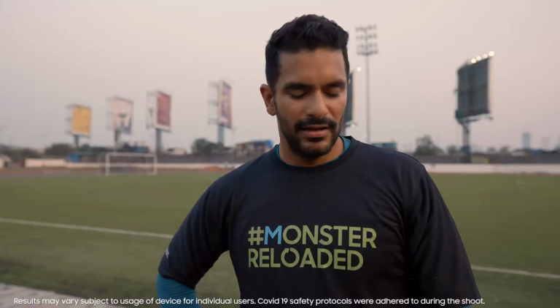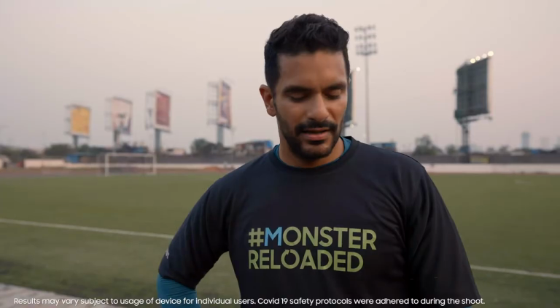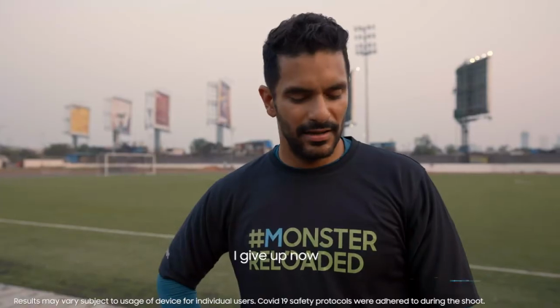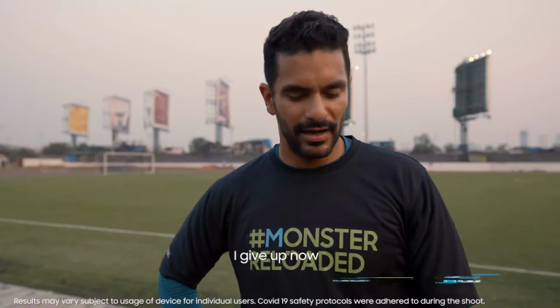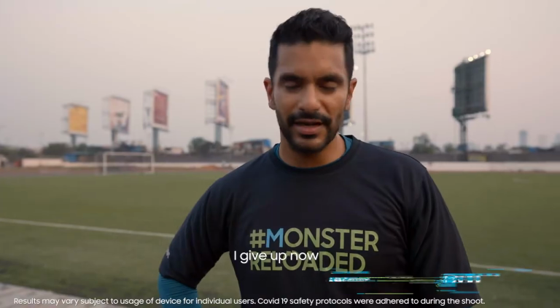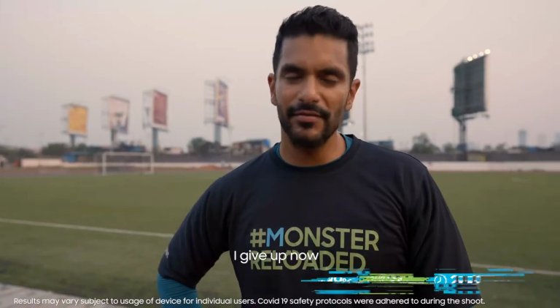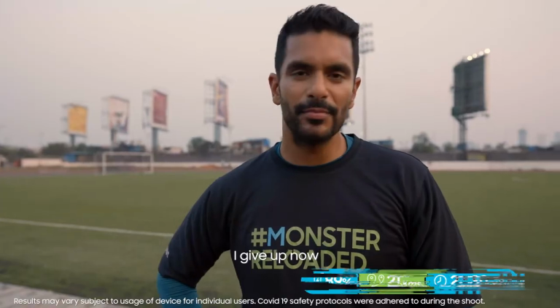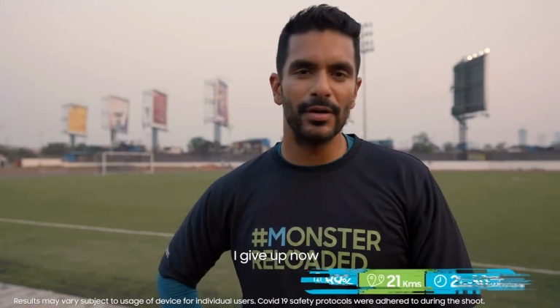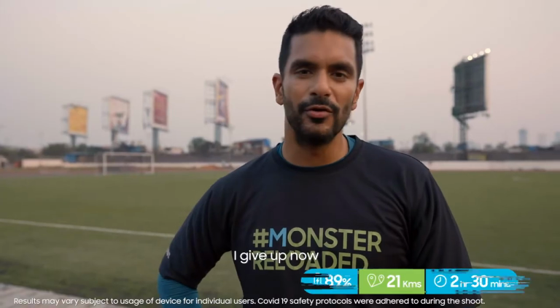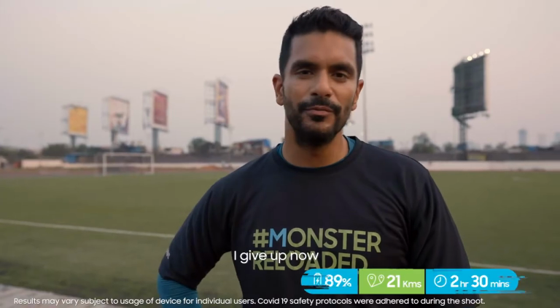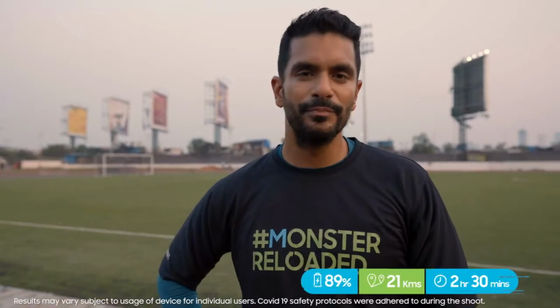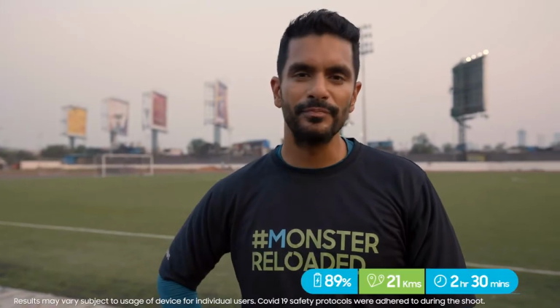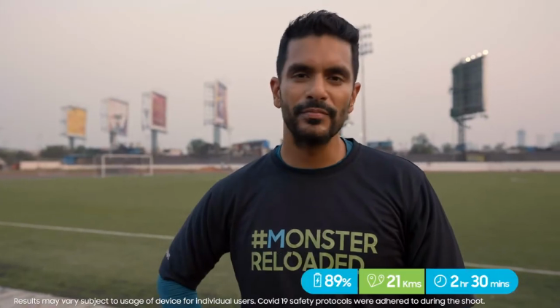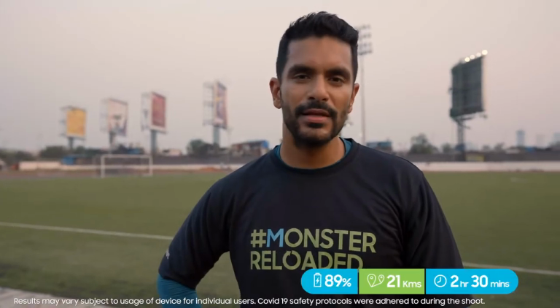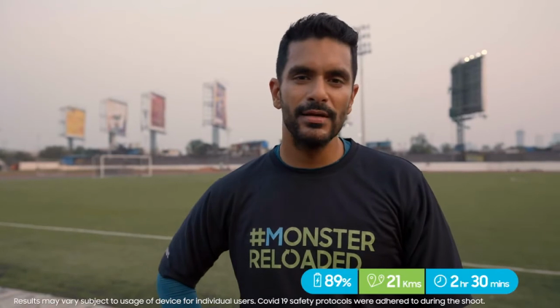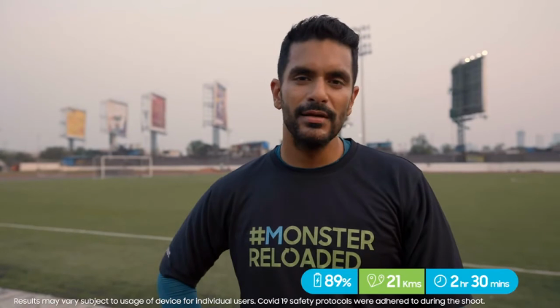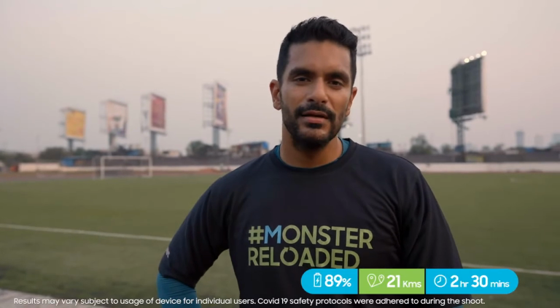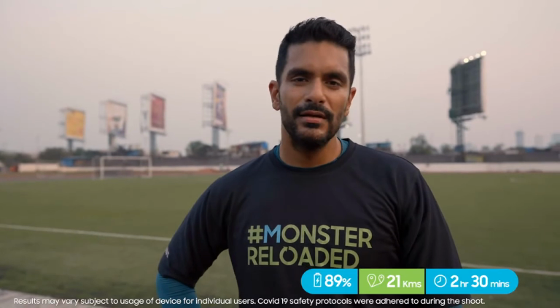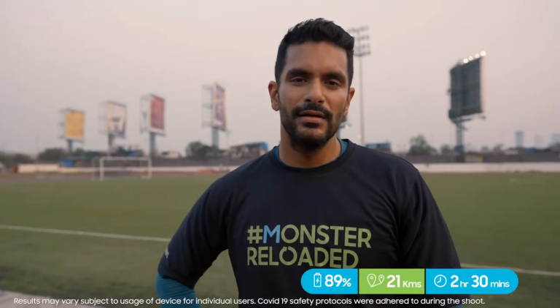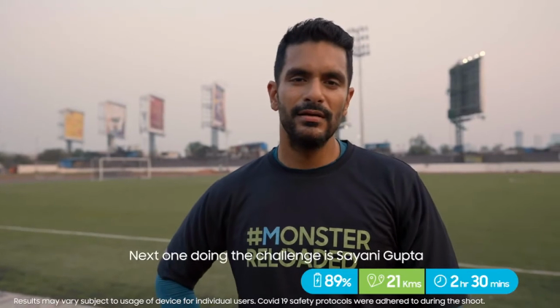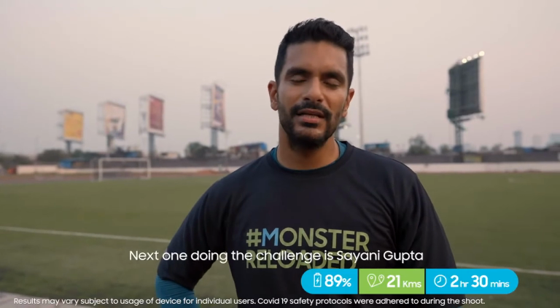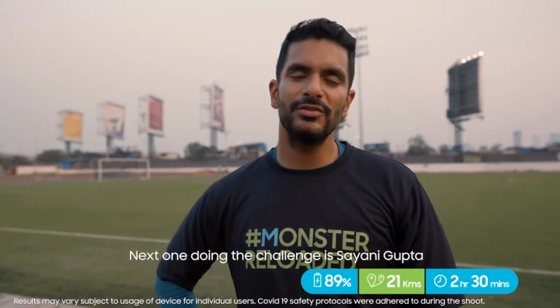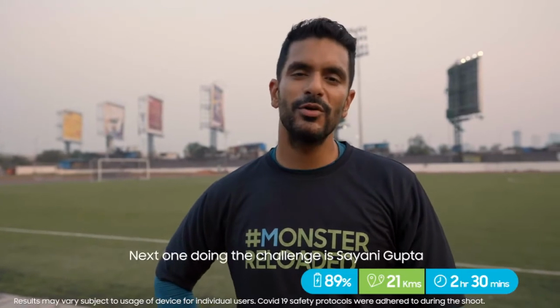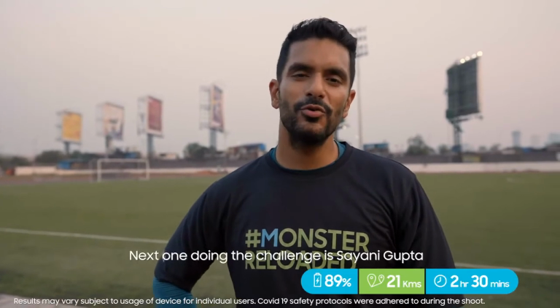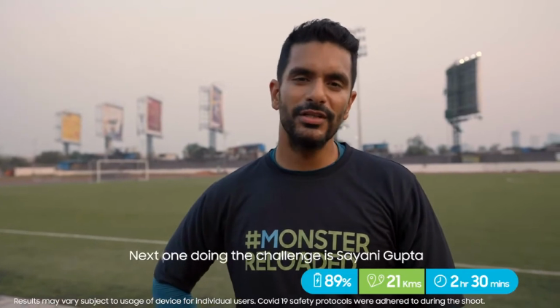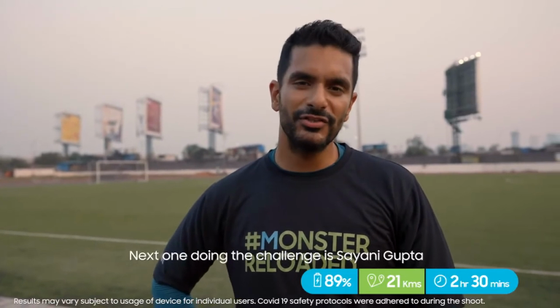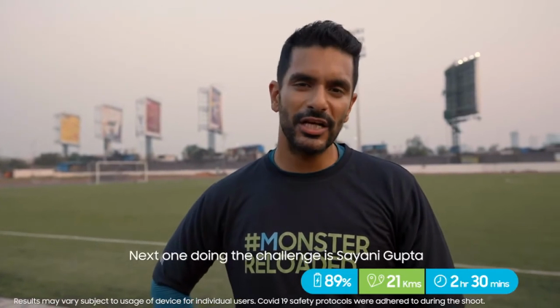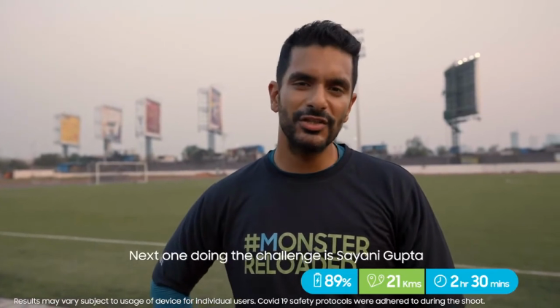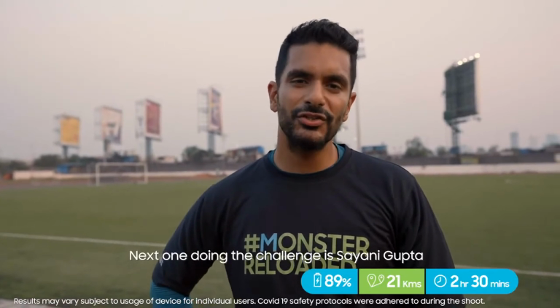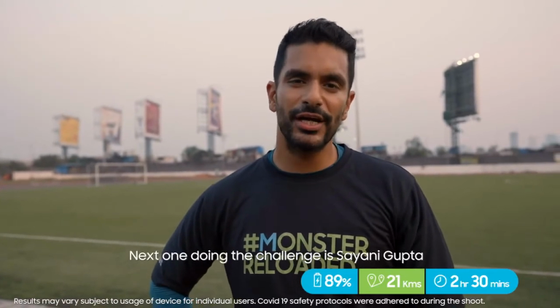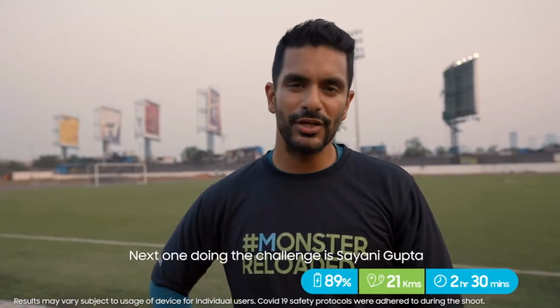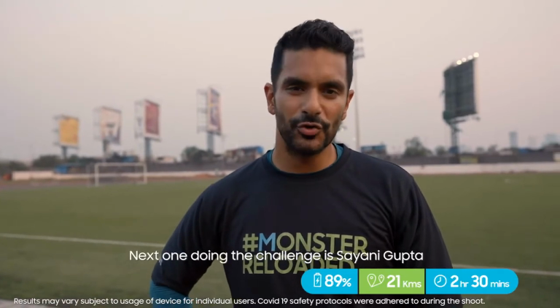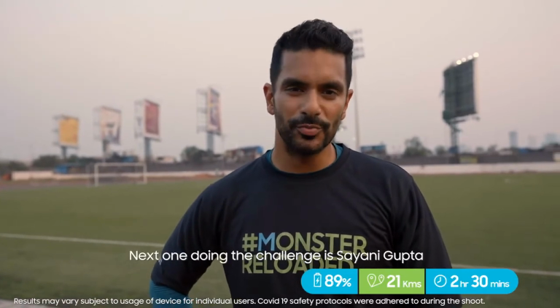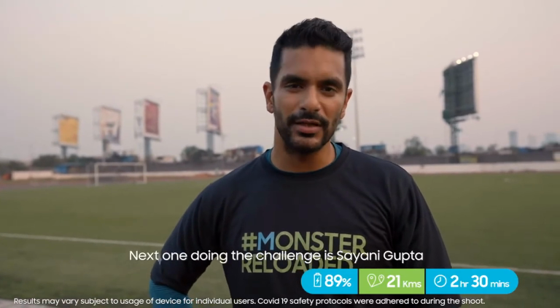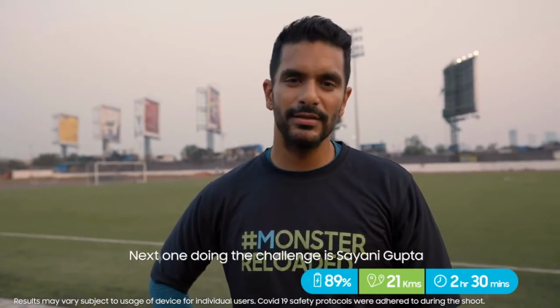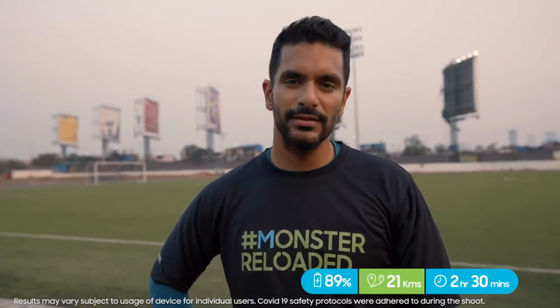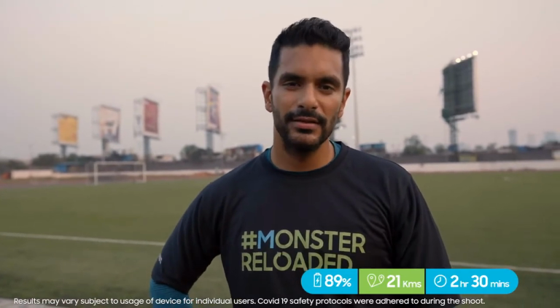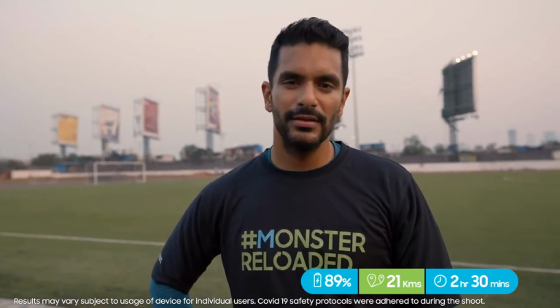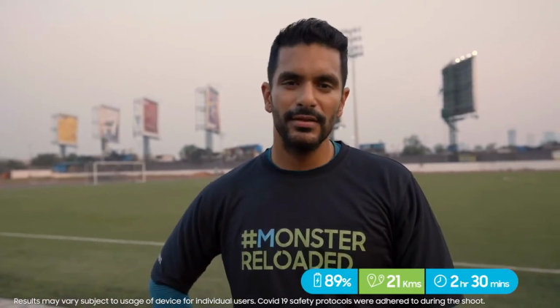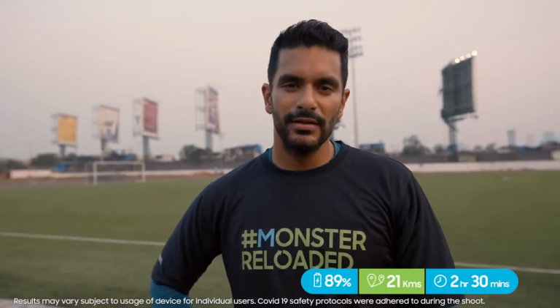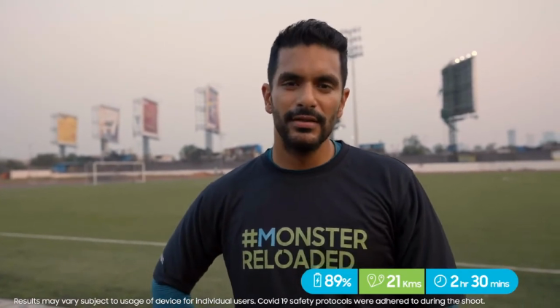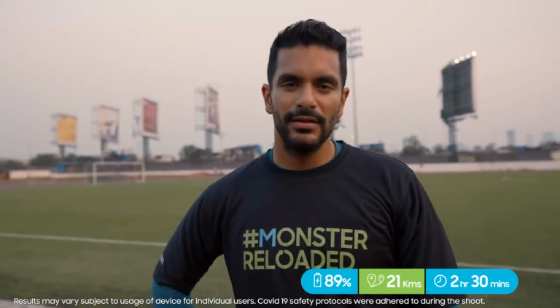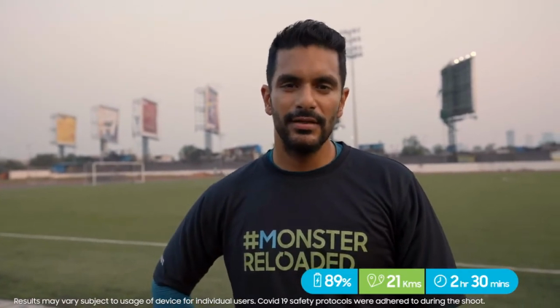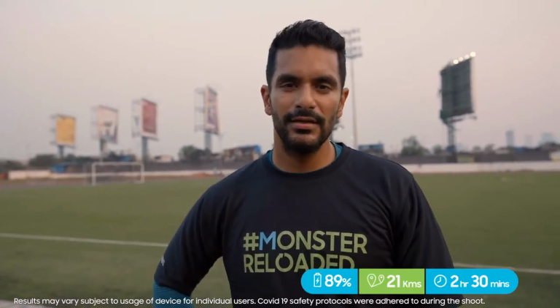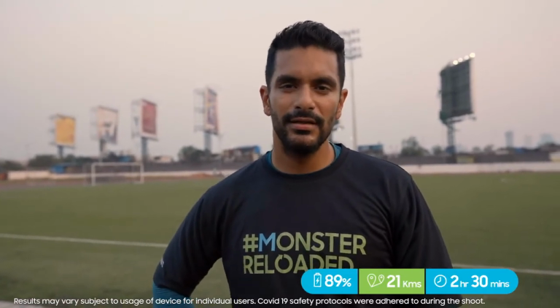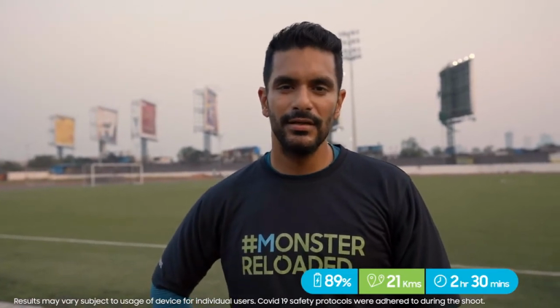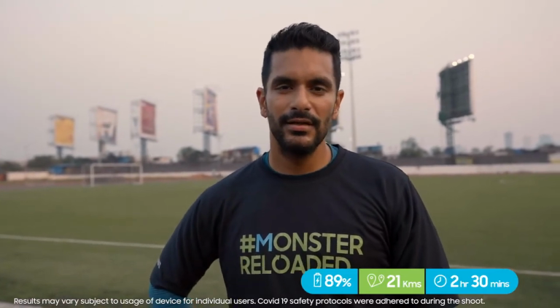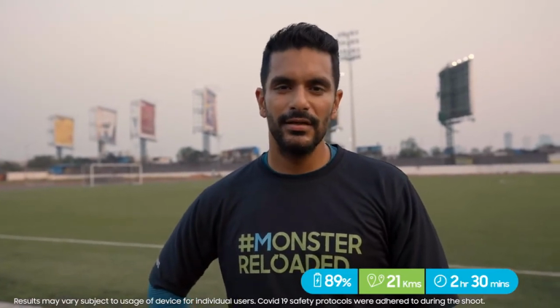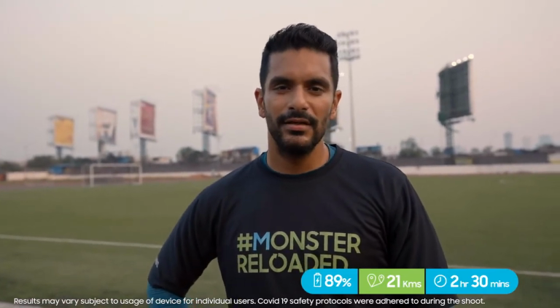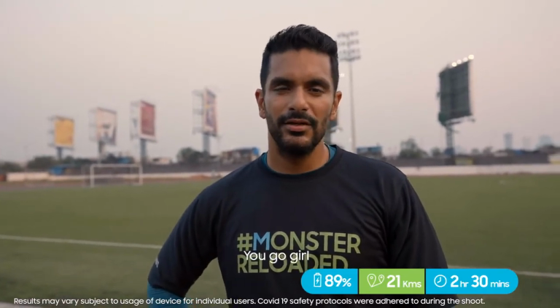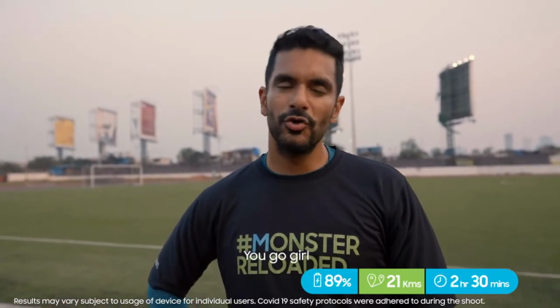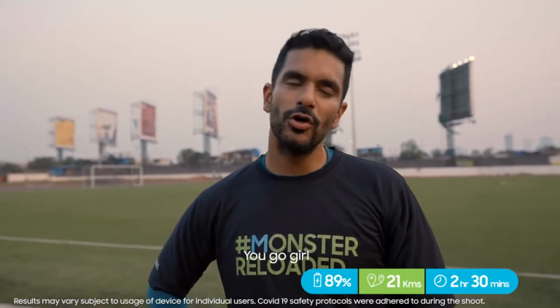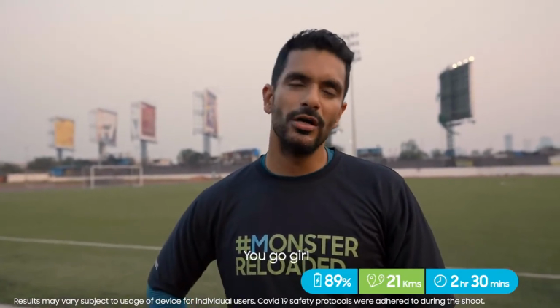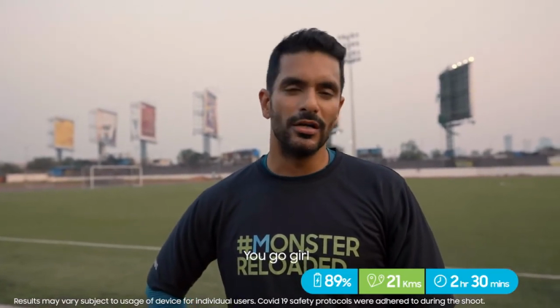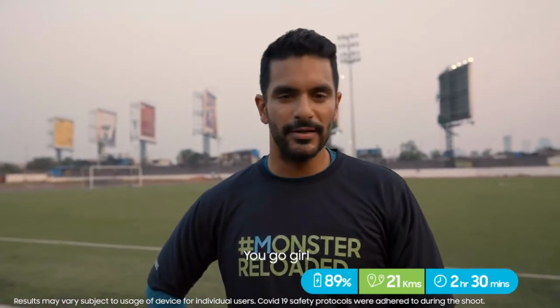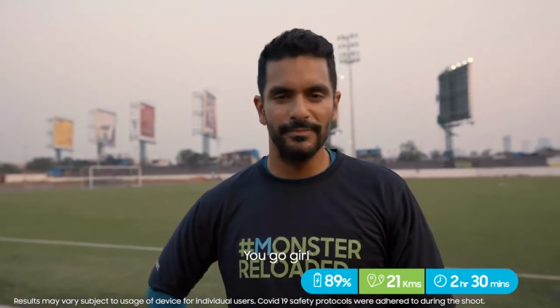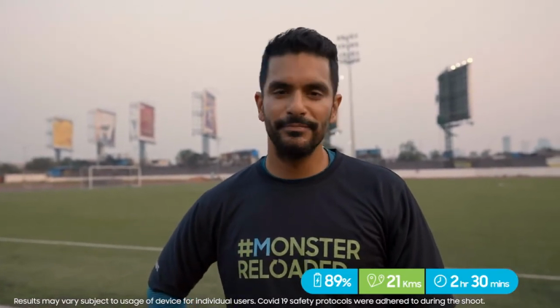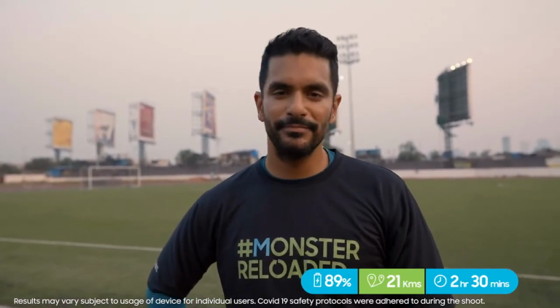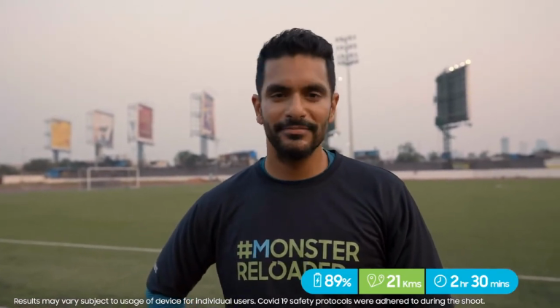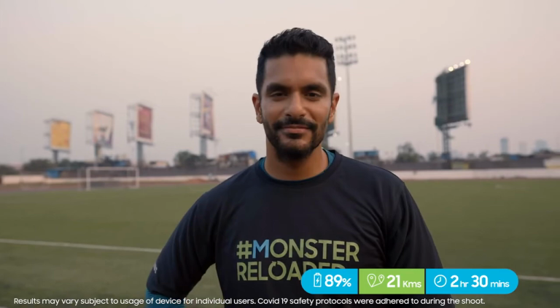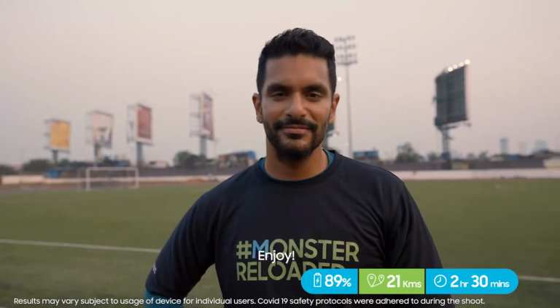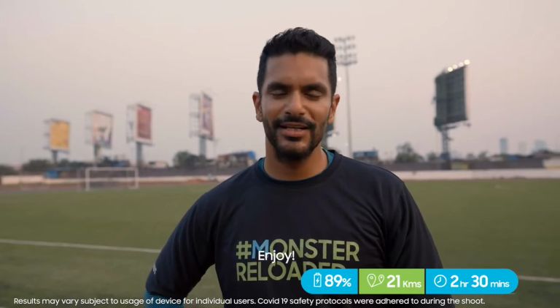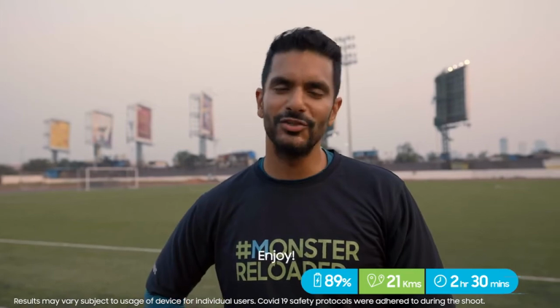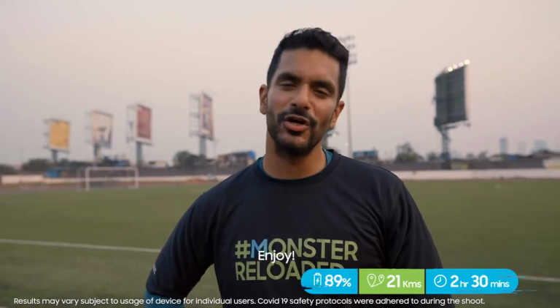I give up now. Next one doing this challenge is Shiney — you go girl, enjoy!